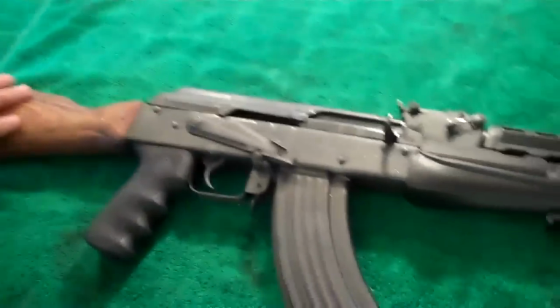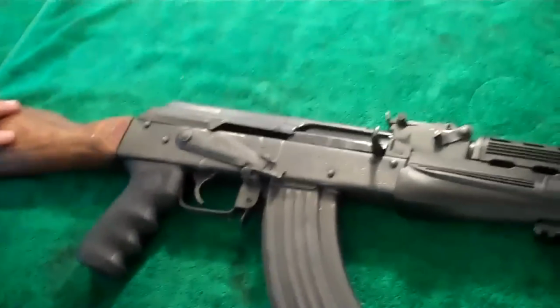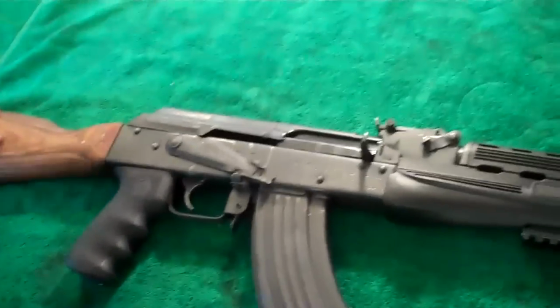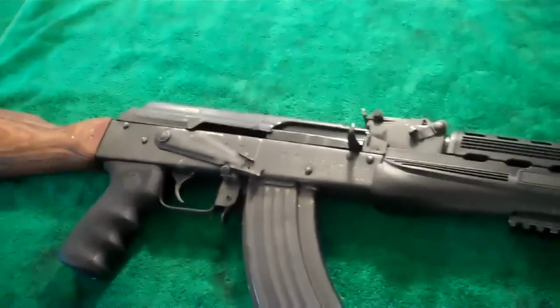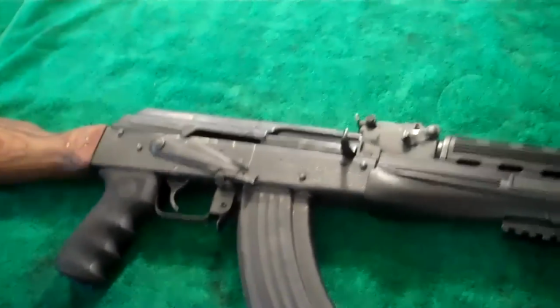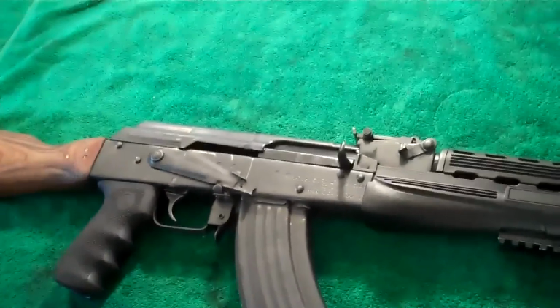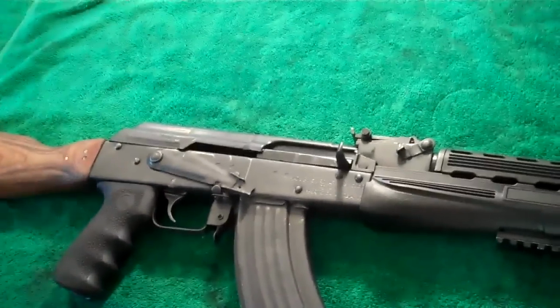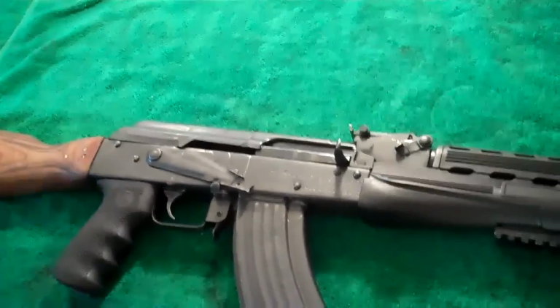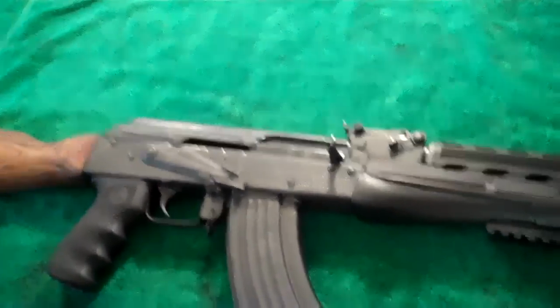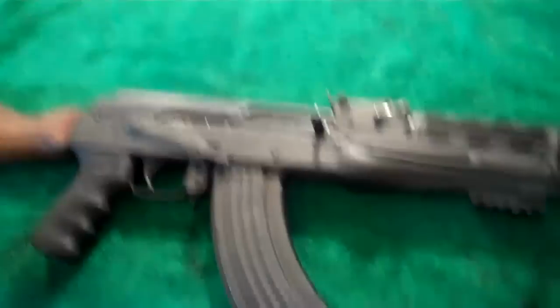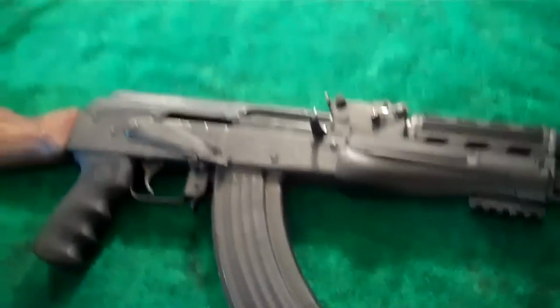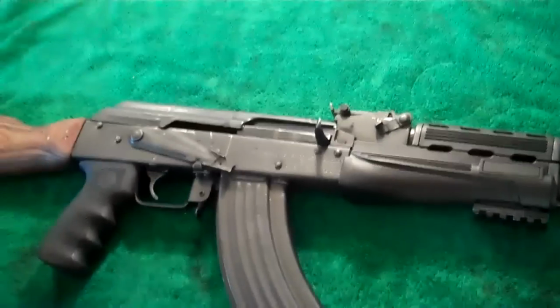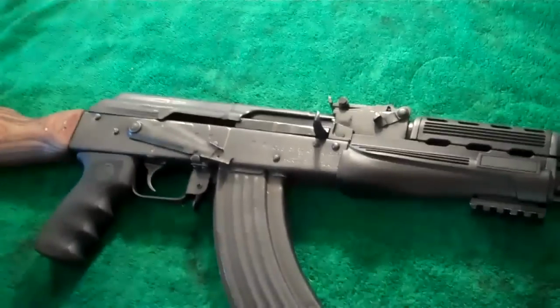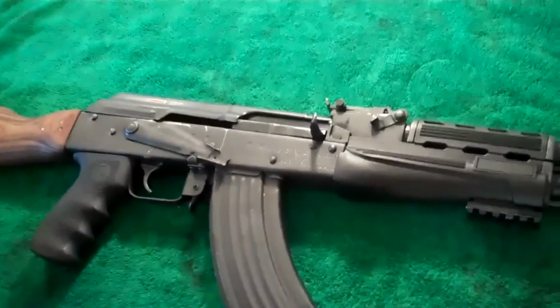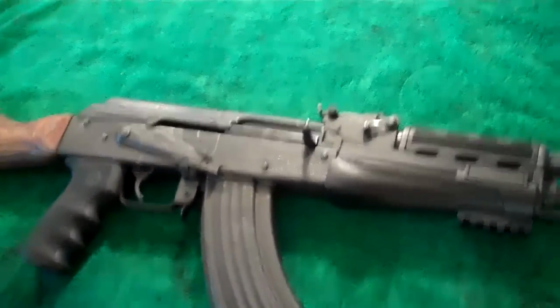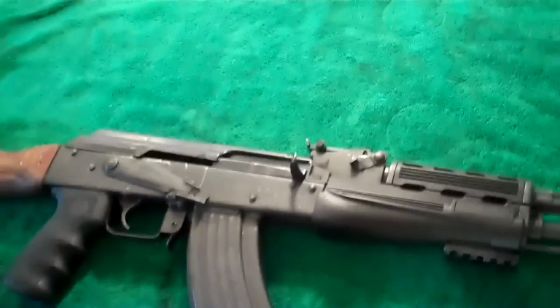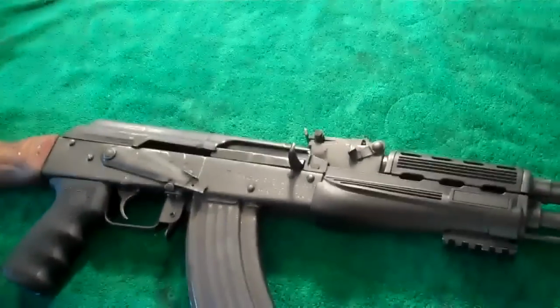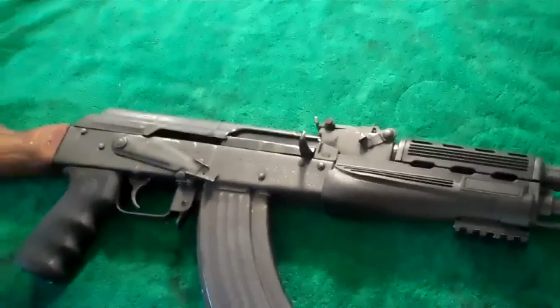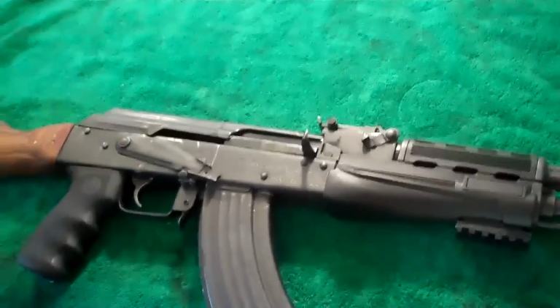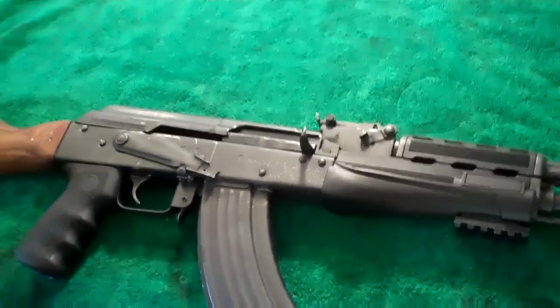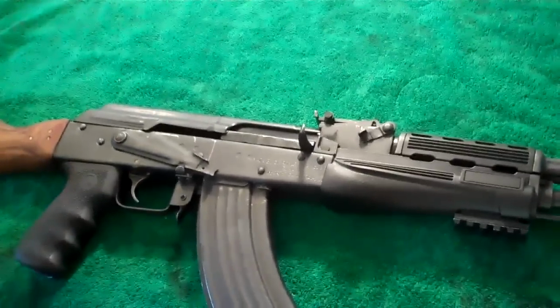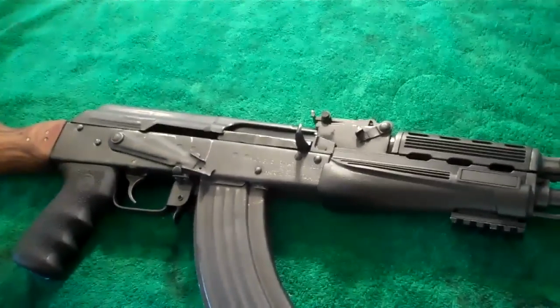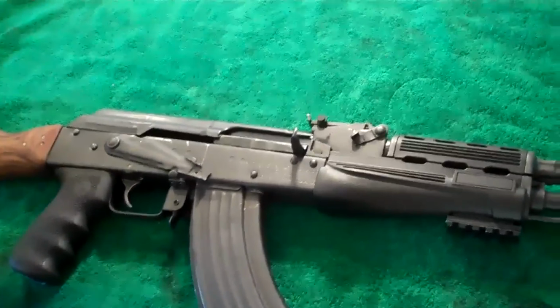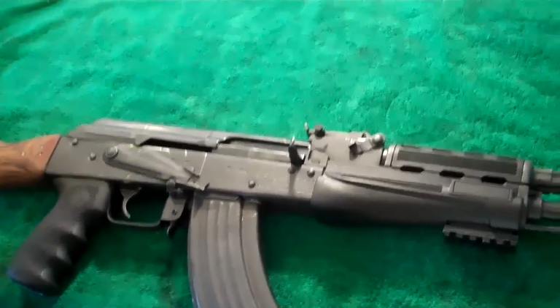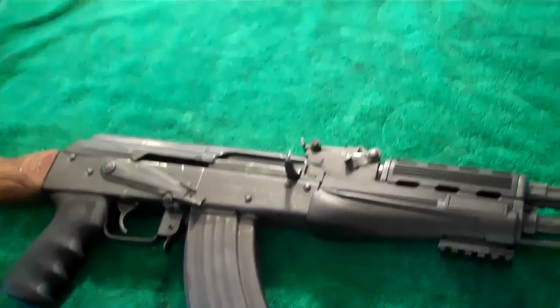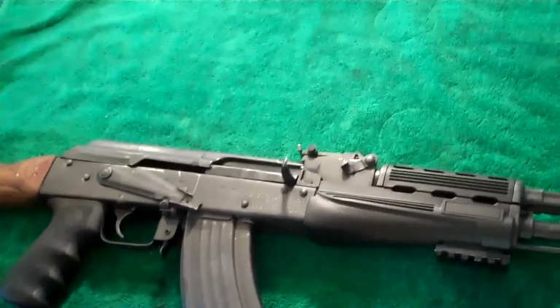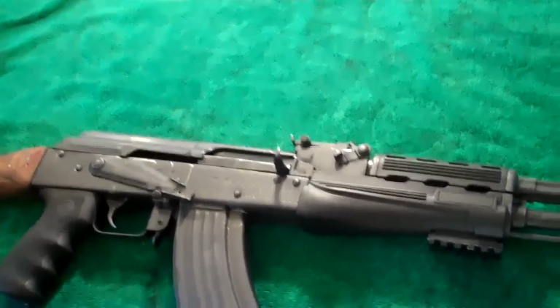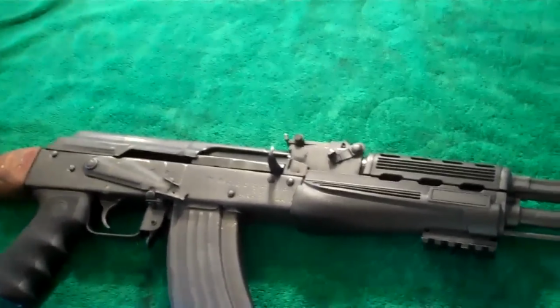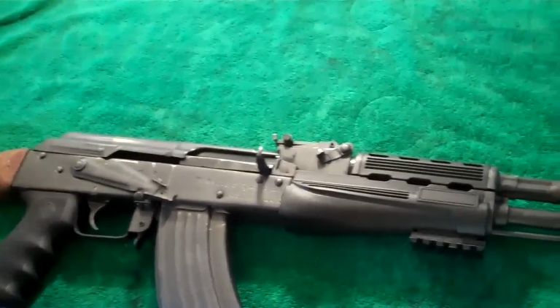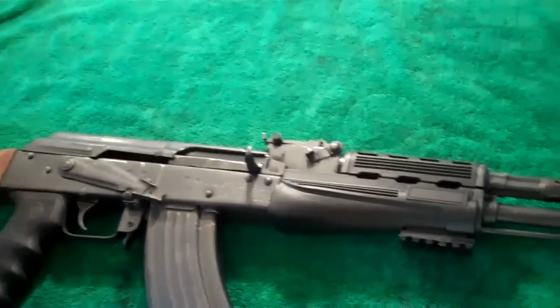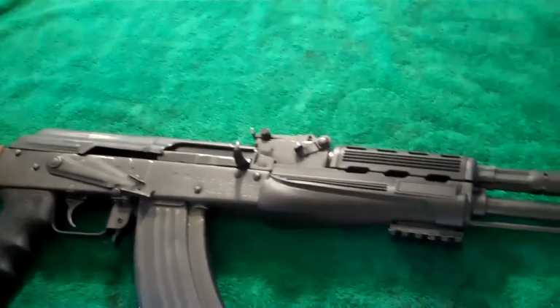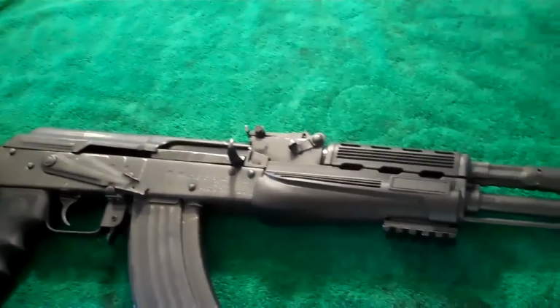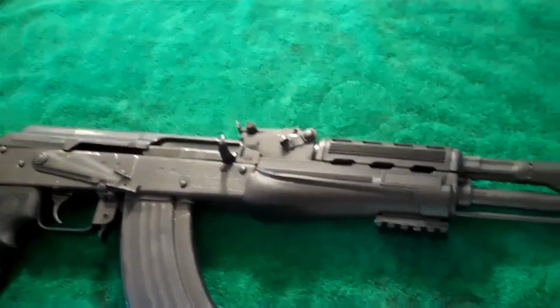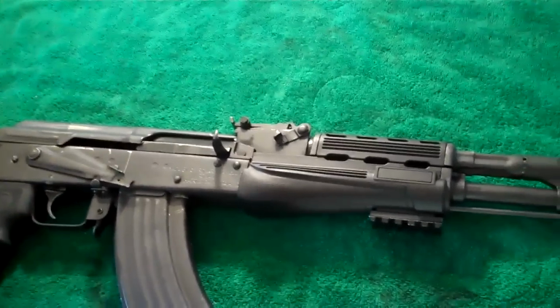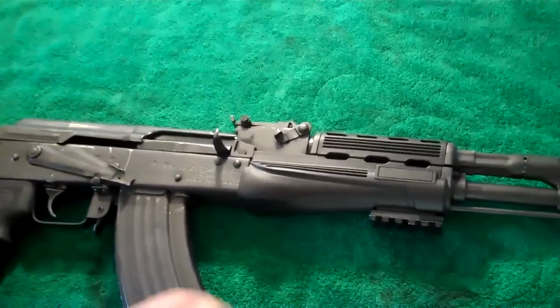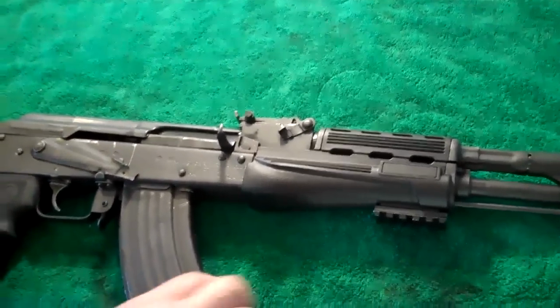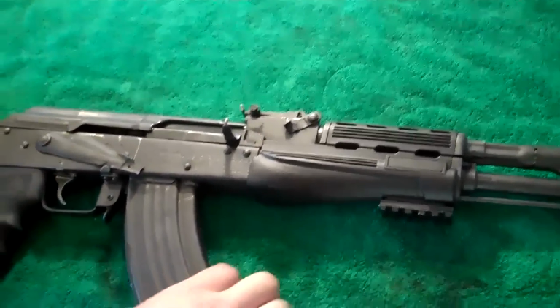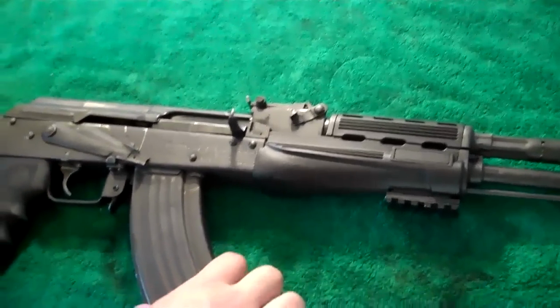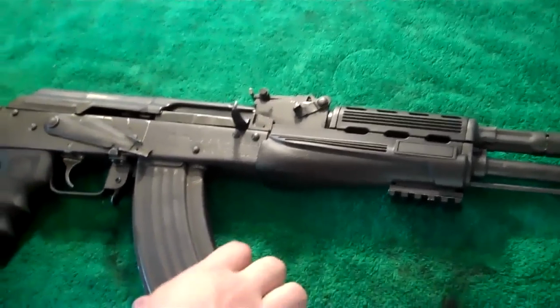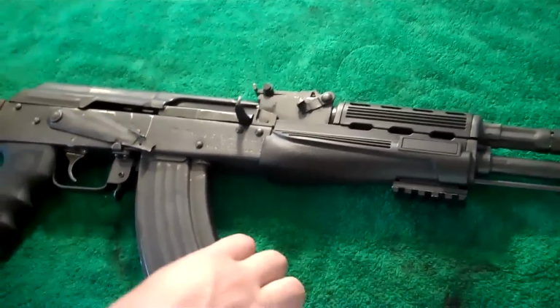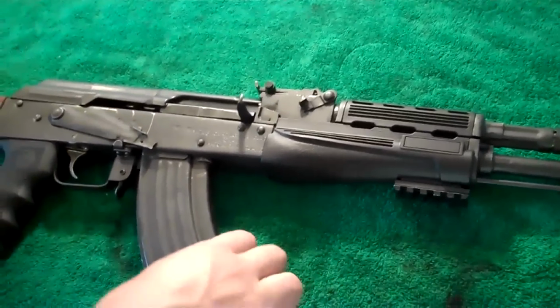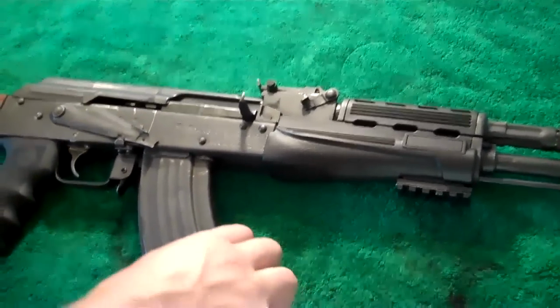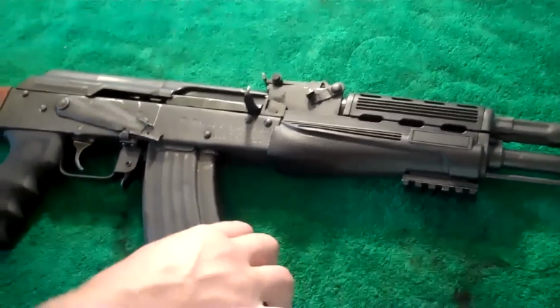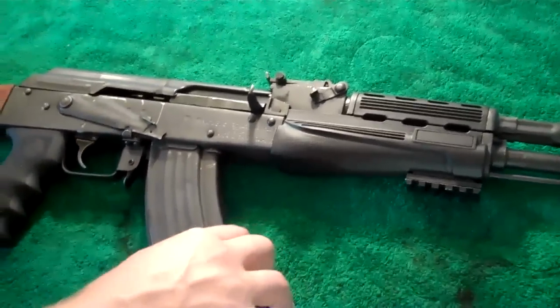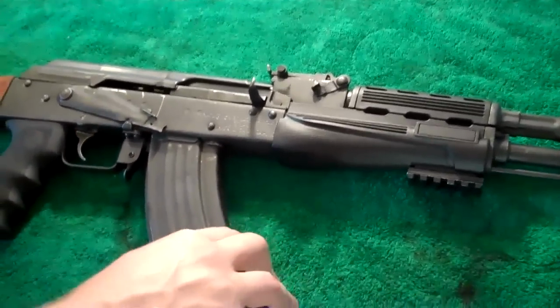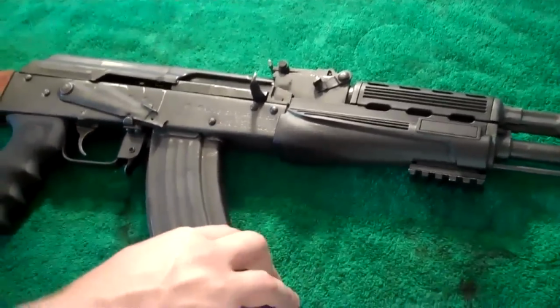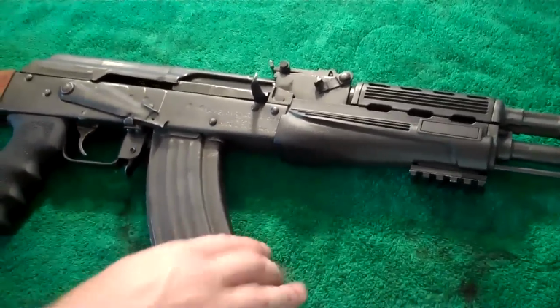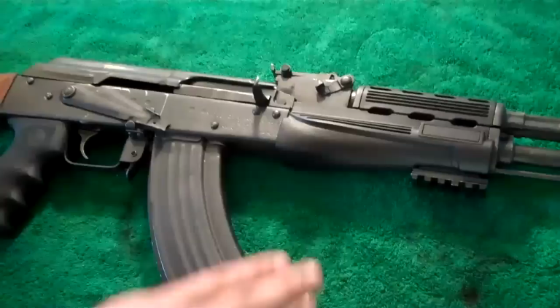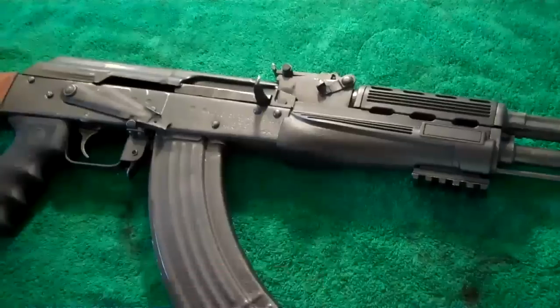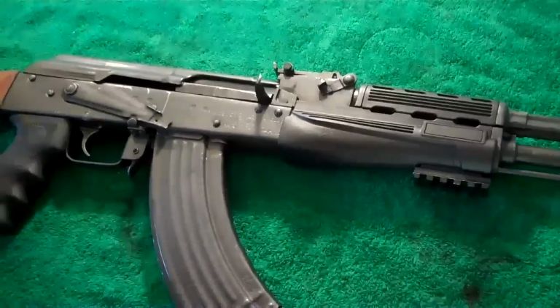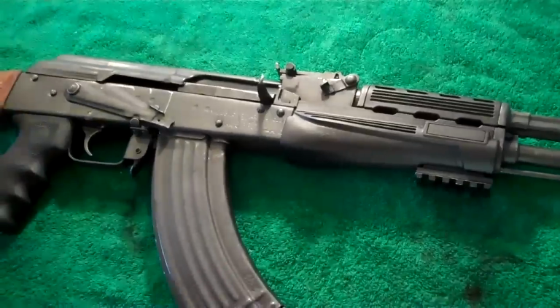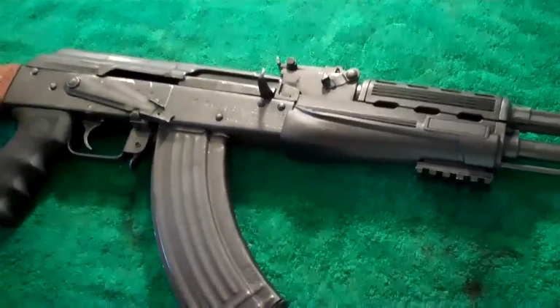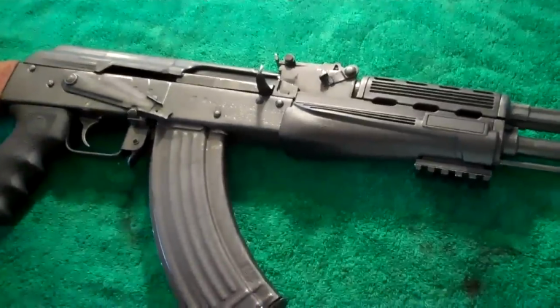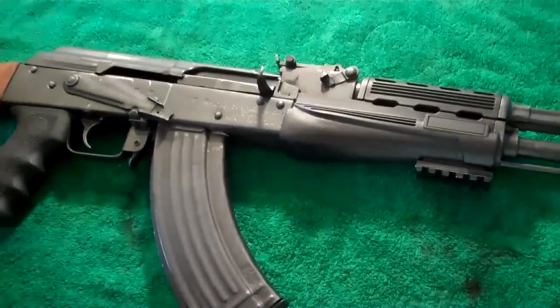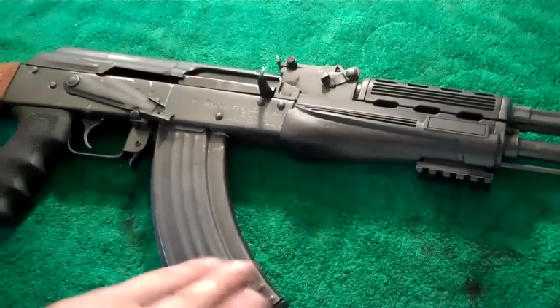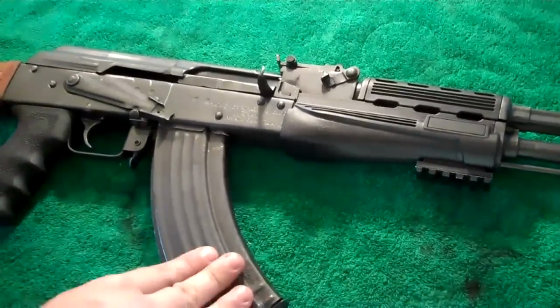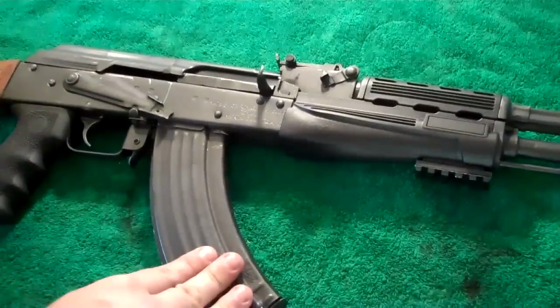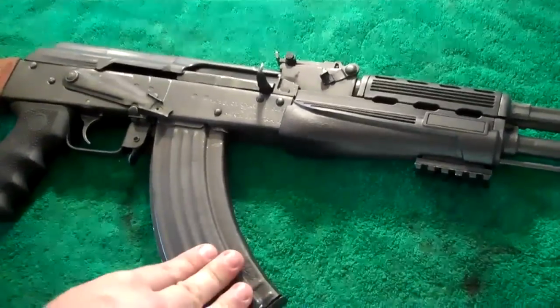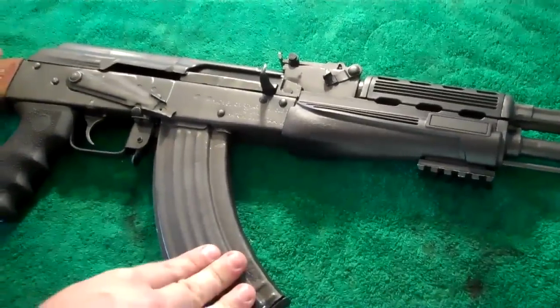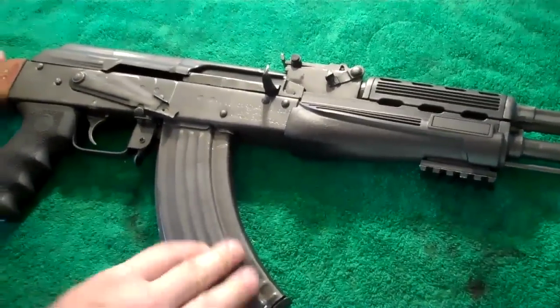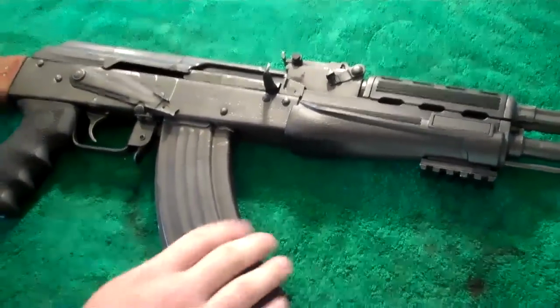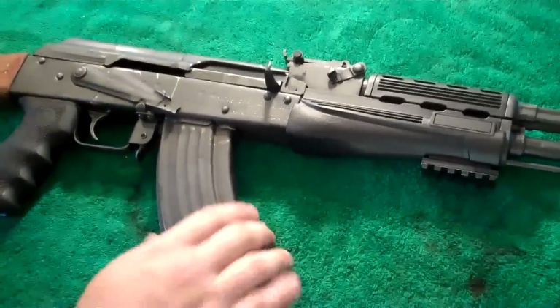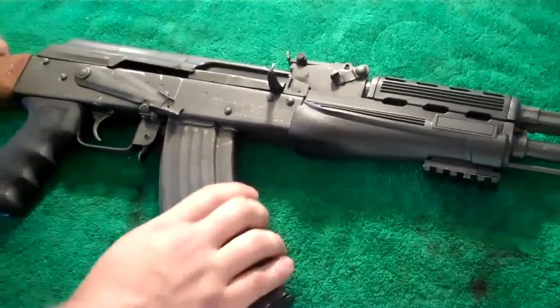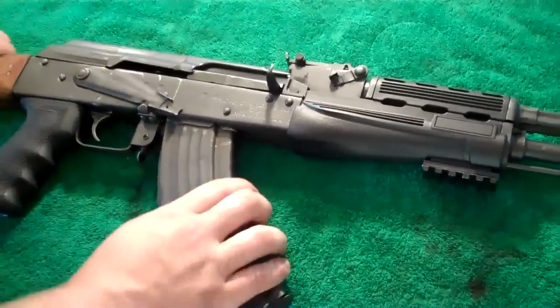Today I'm going to show you how to take apart your Wasas 10 or AK-47. It's very easy. There's not very many parts that go into one of these.